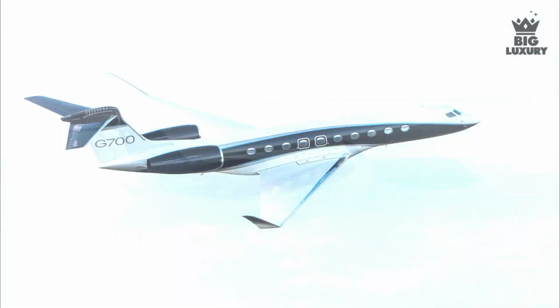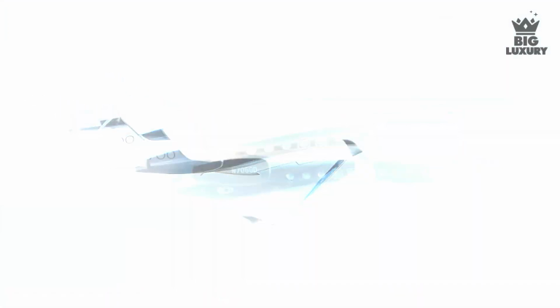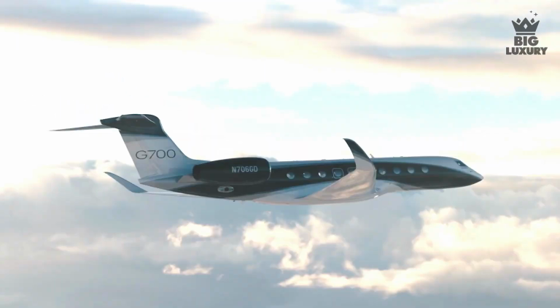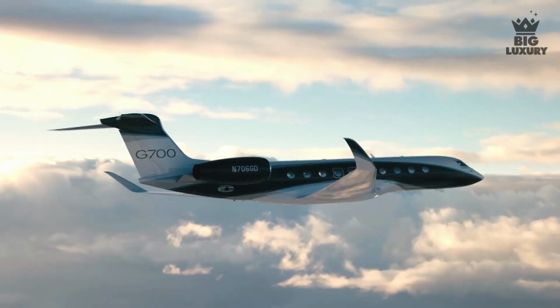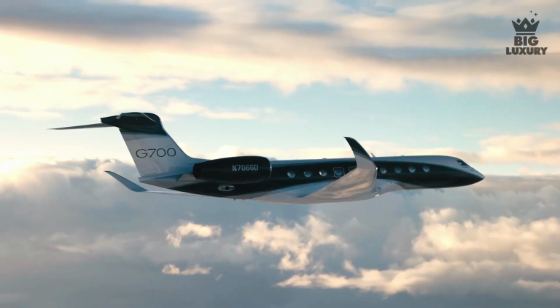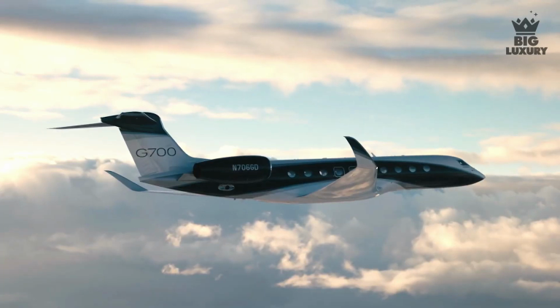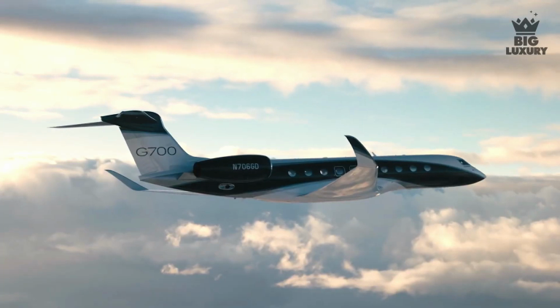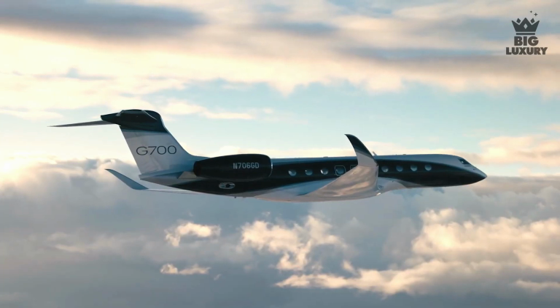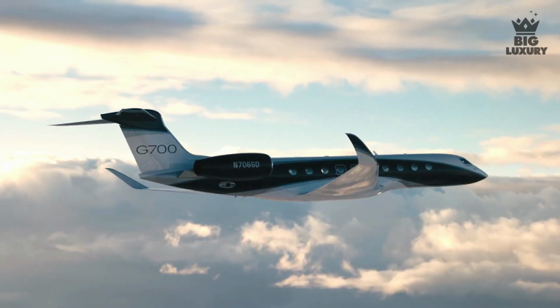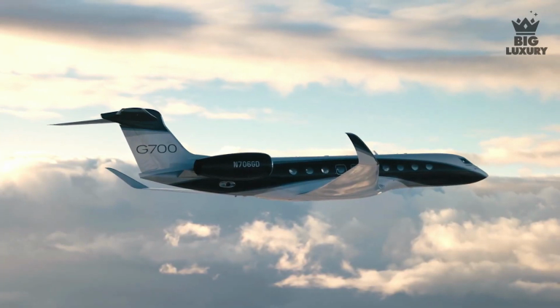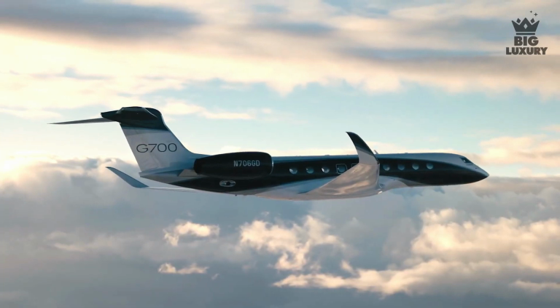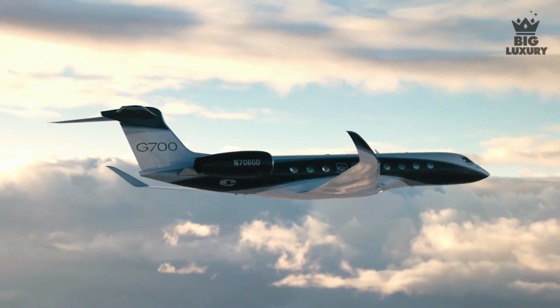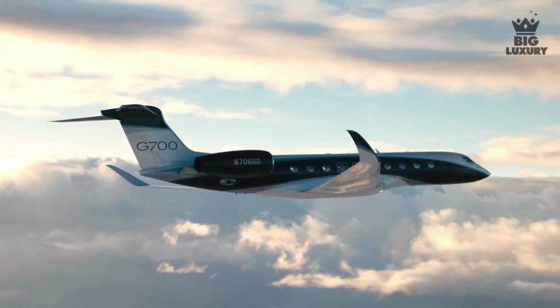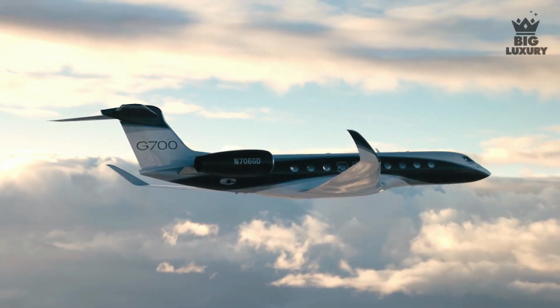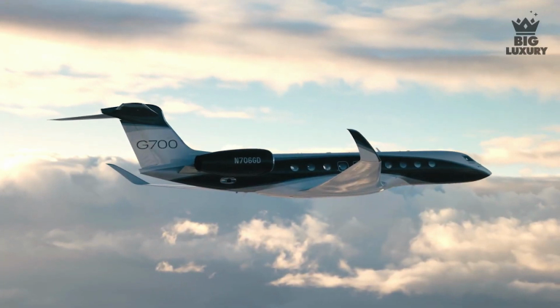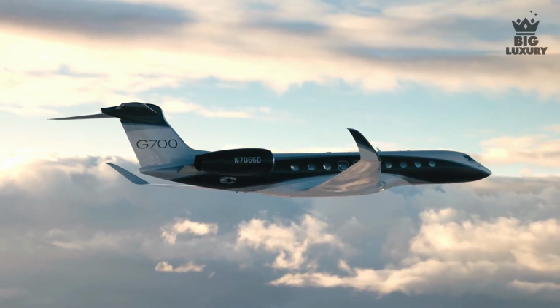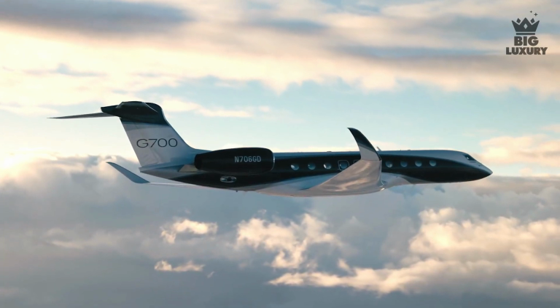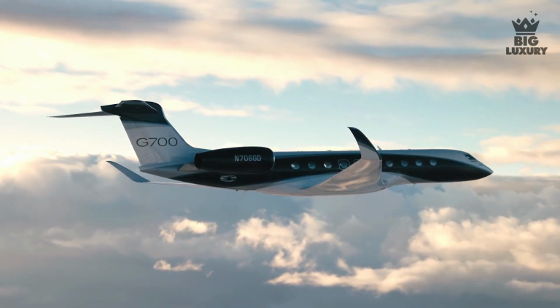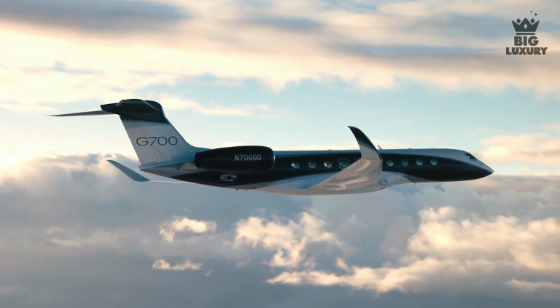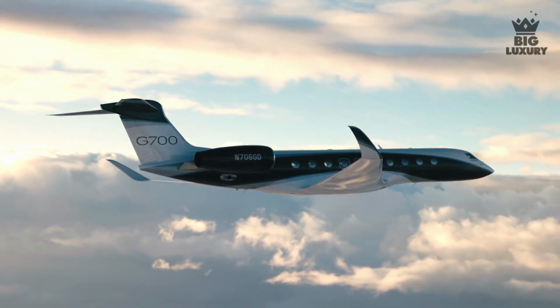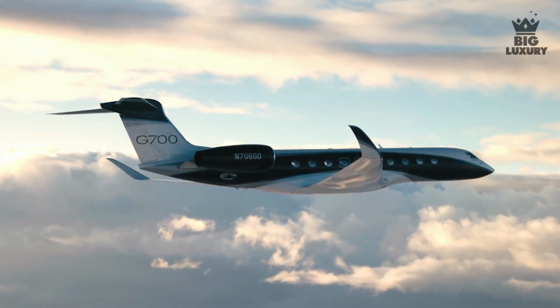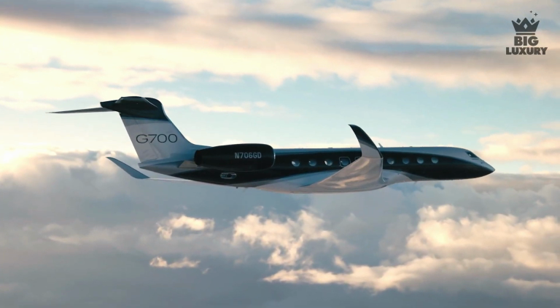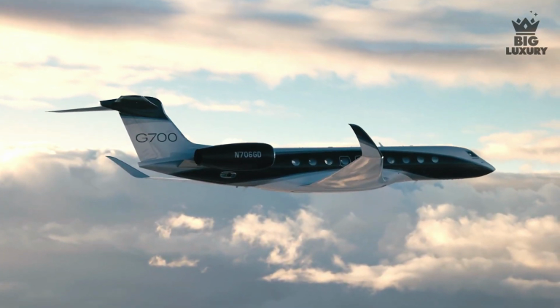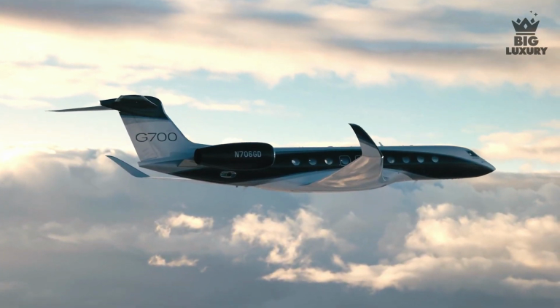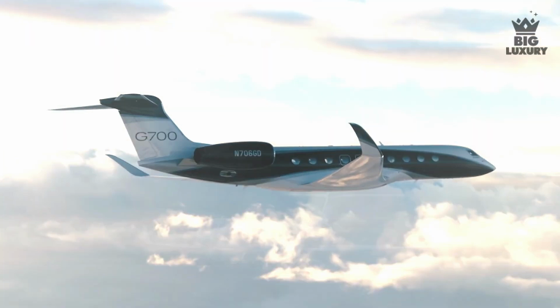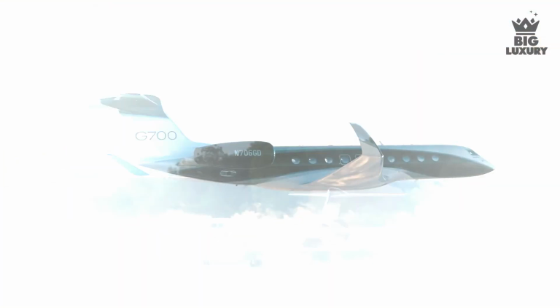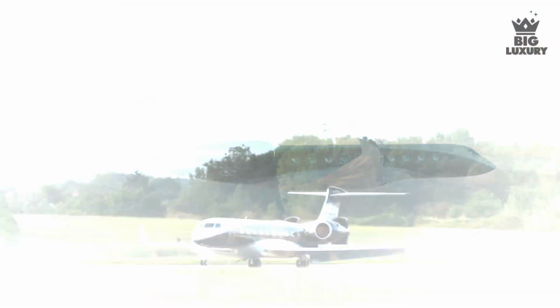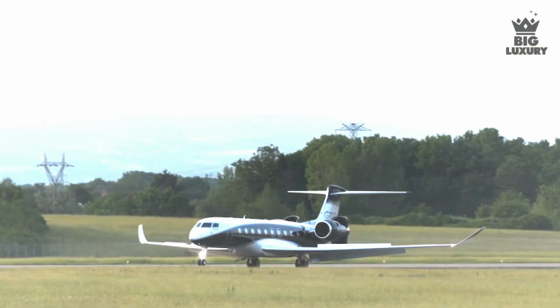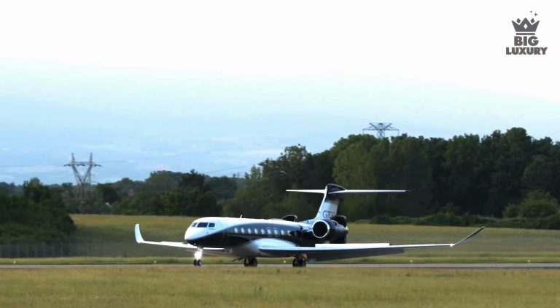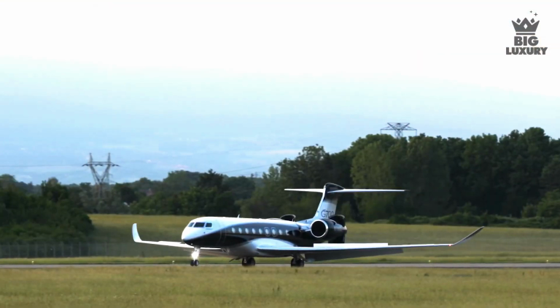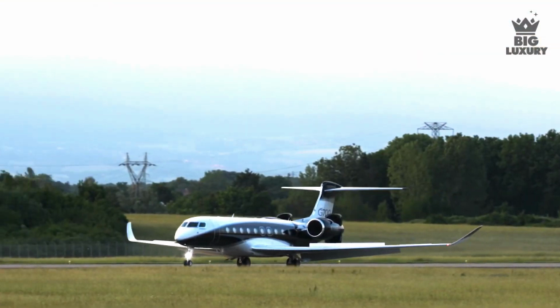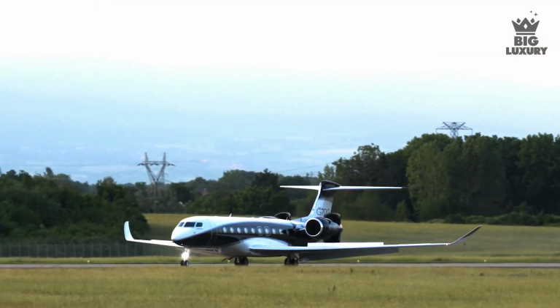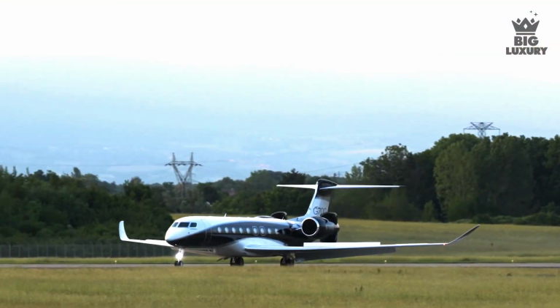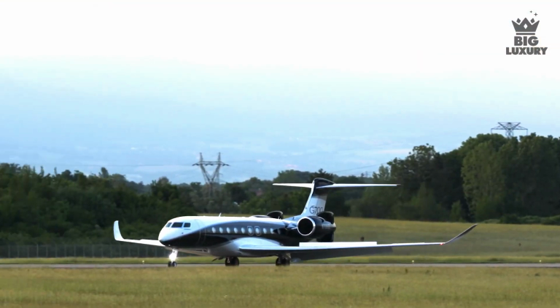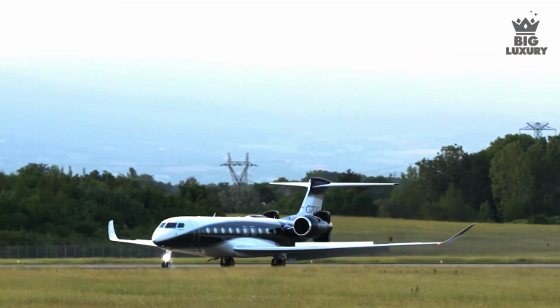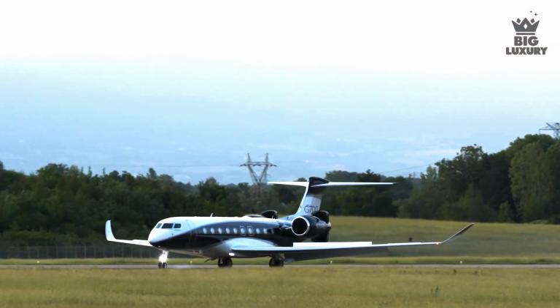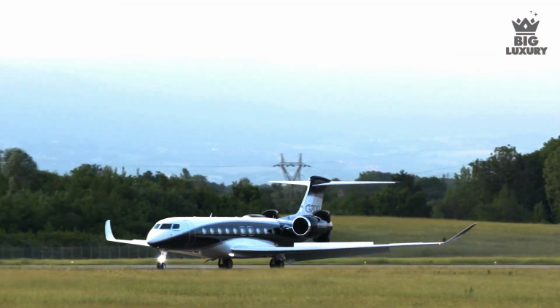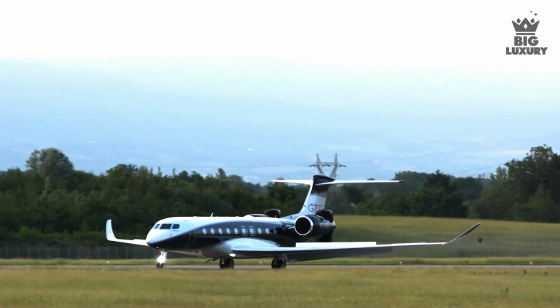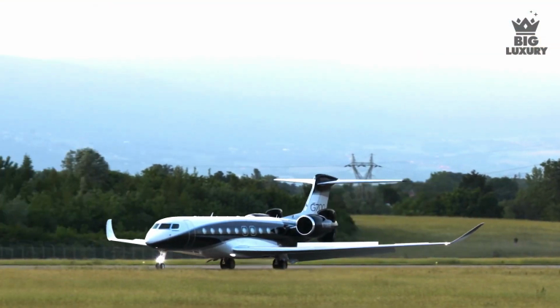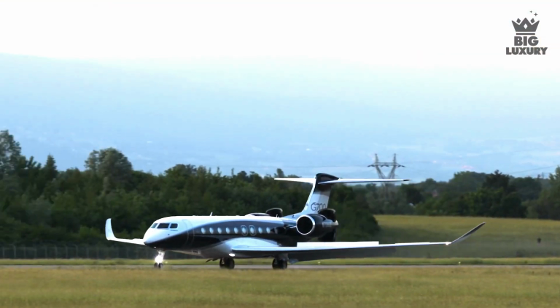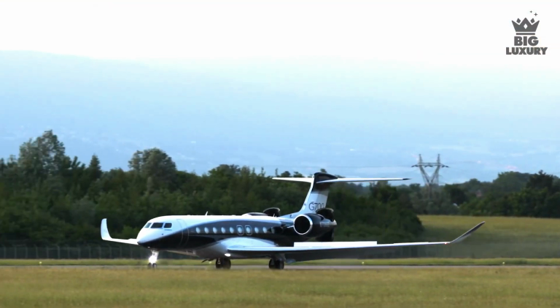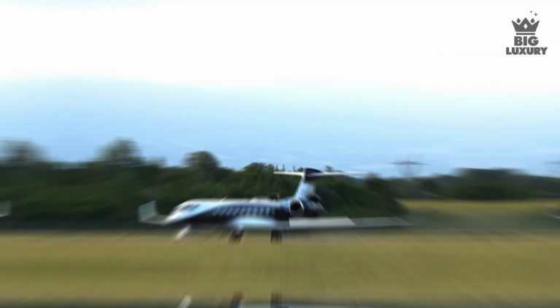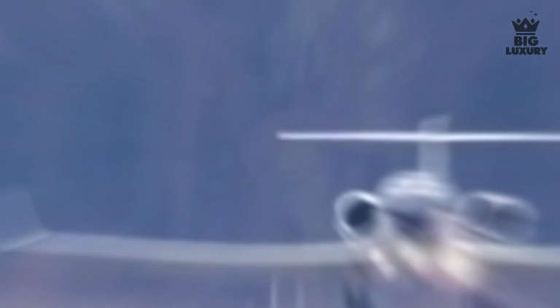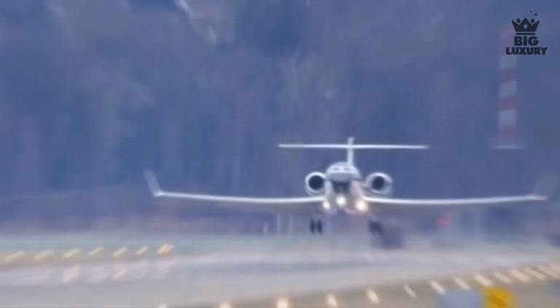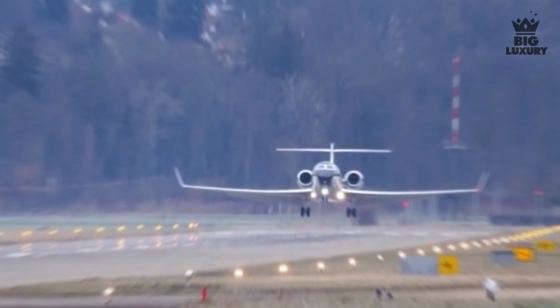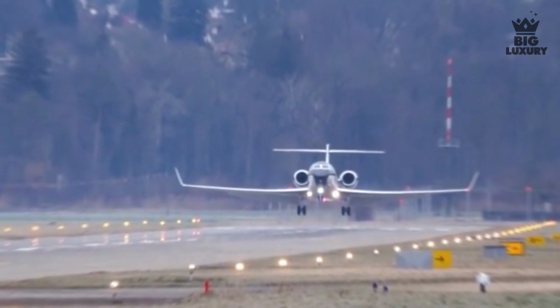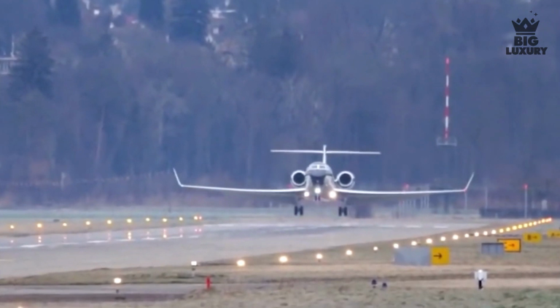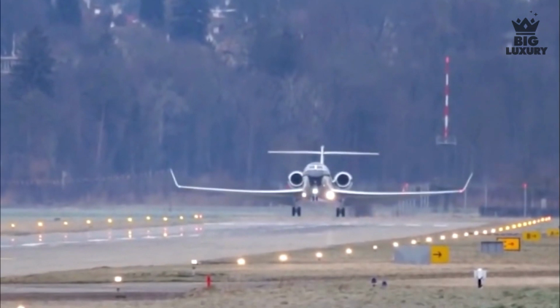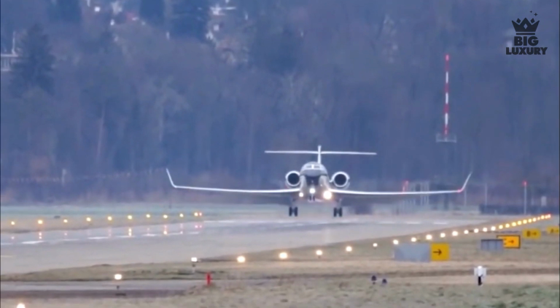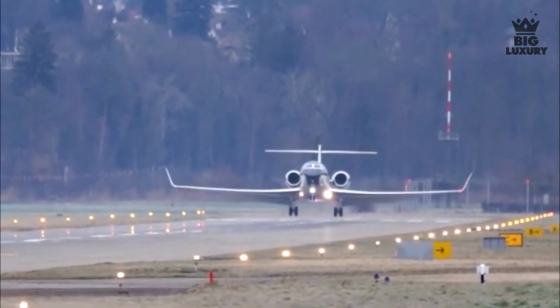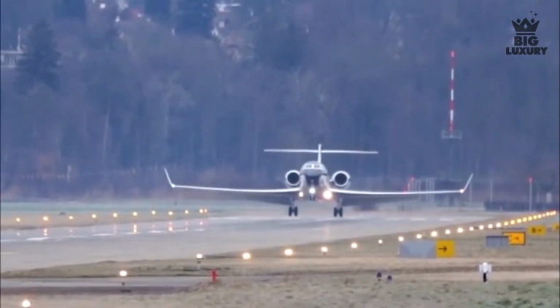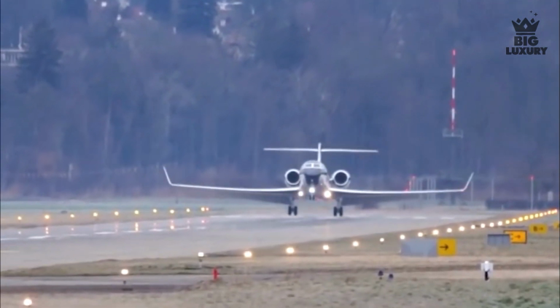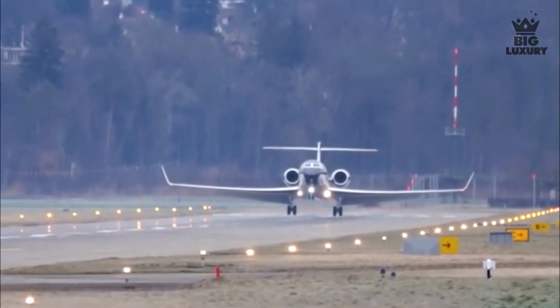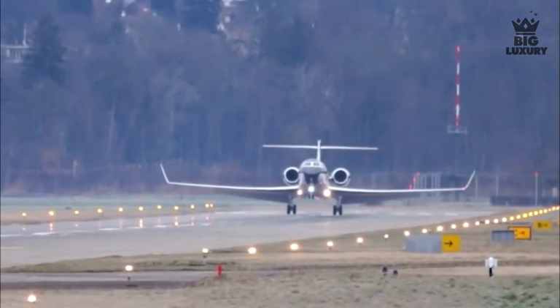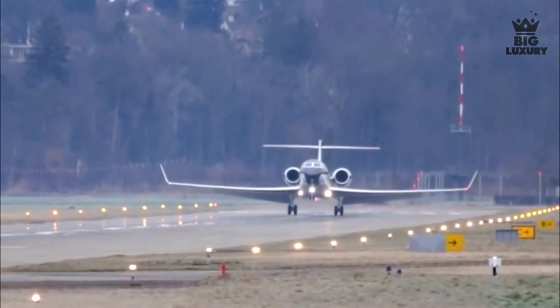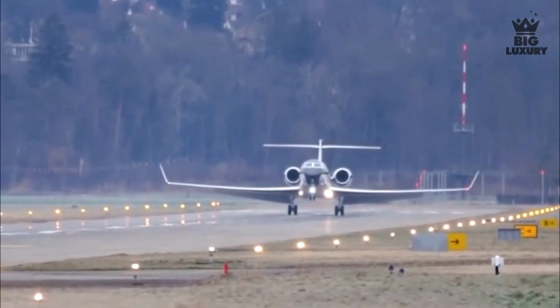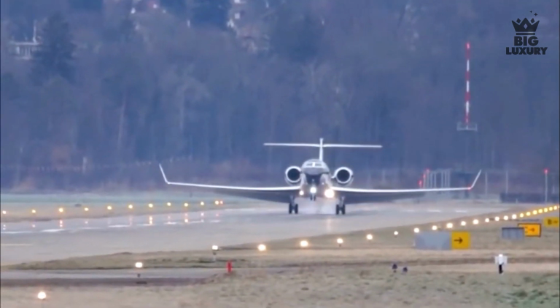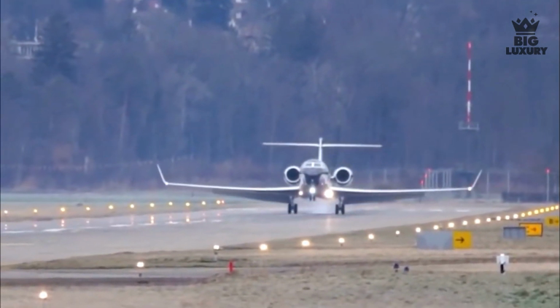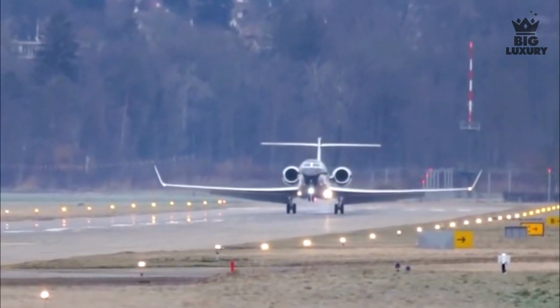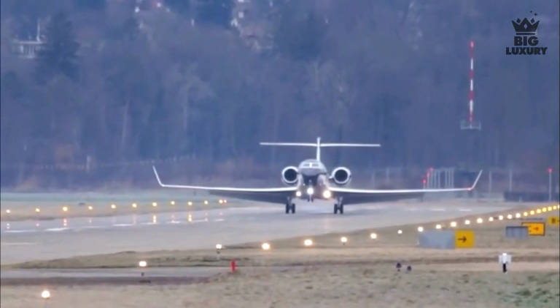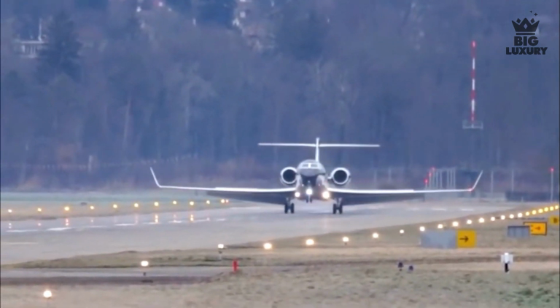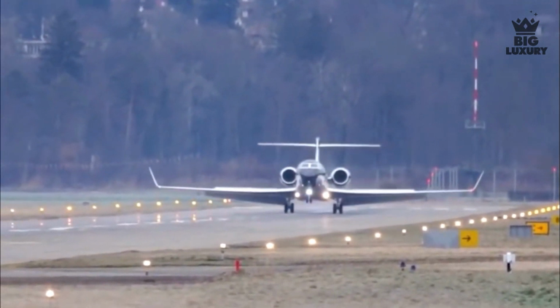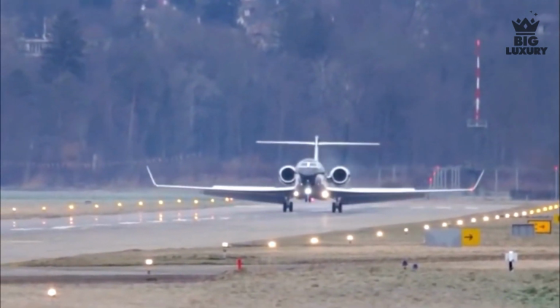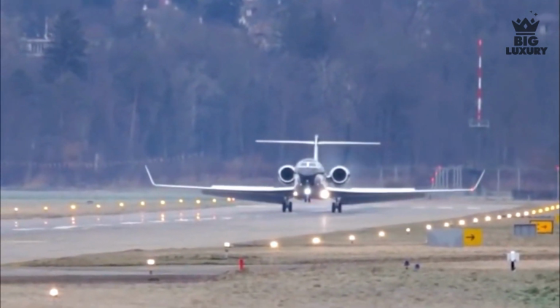The G700 has a take-off distance of just 6,250 feet and a reported landing distance of just 2,500 feet.